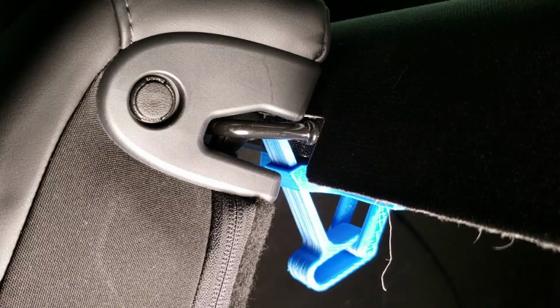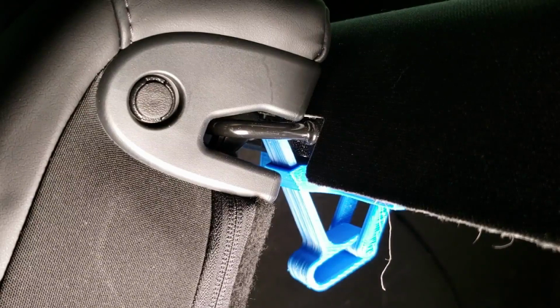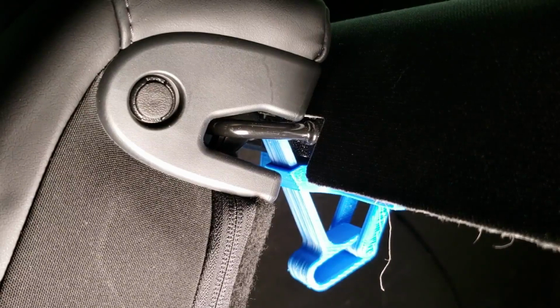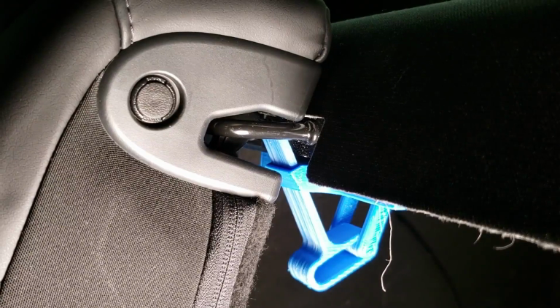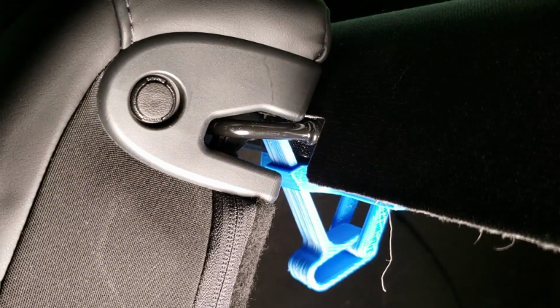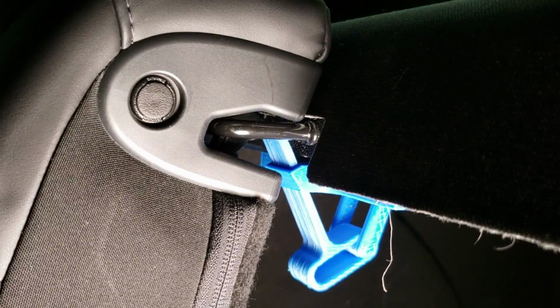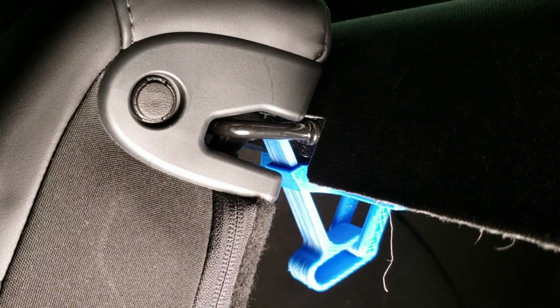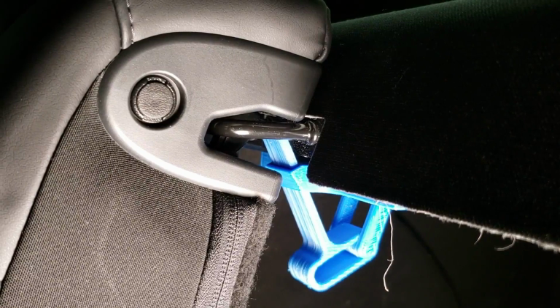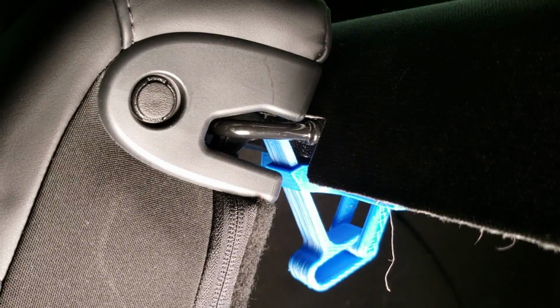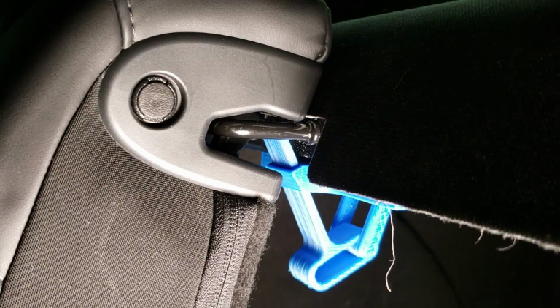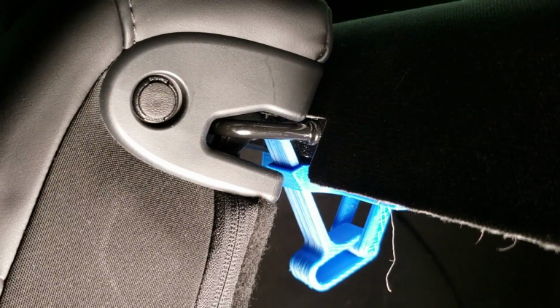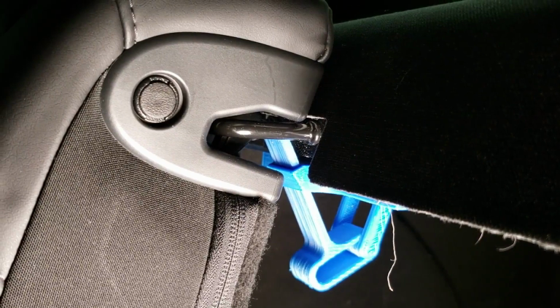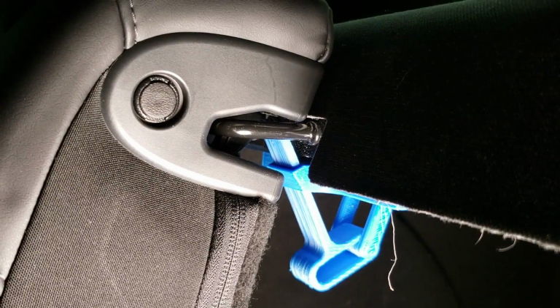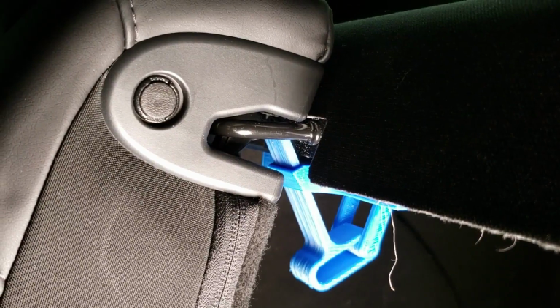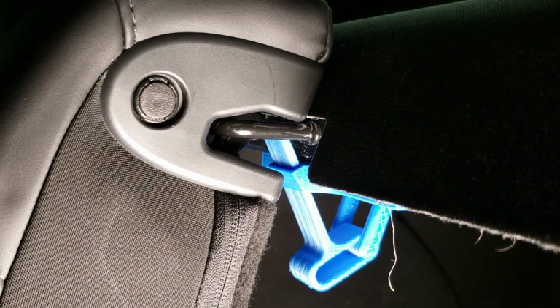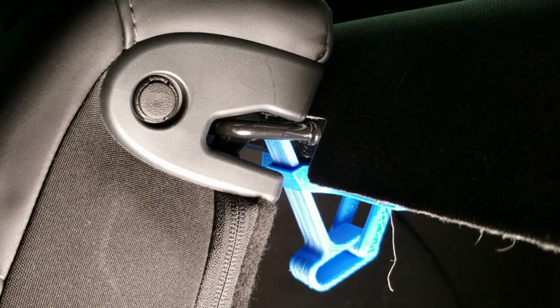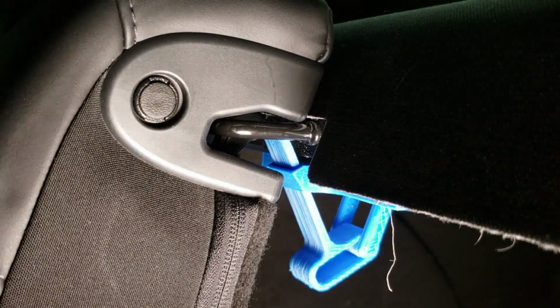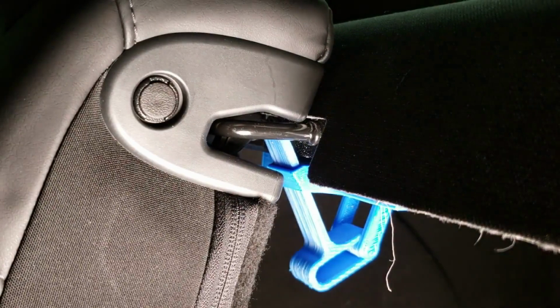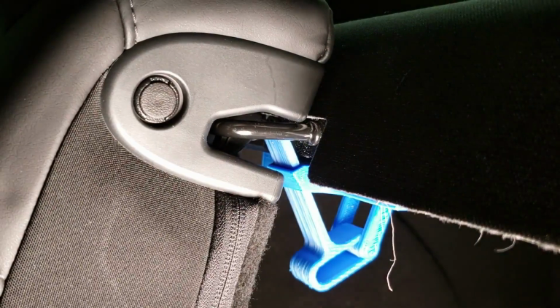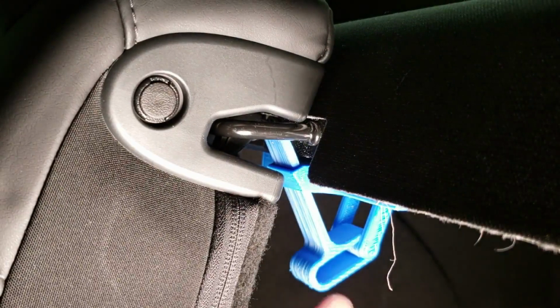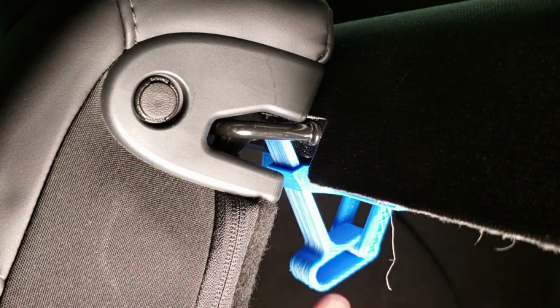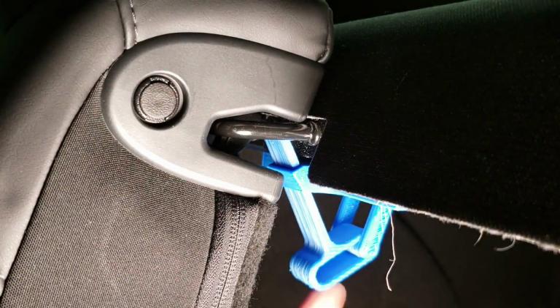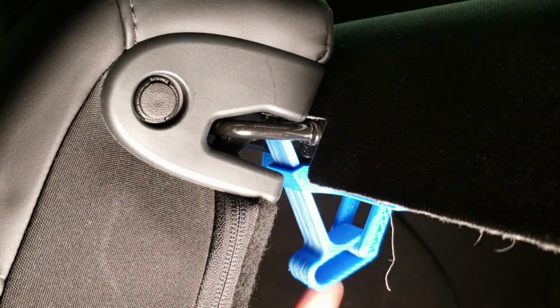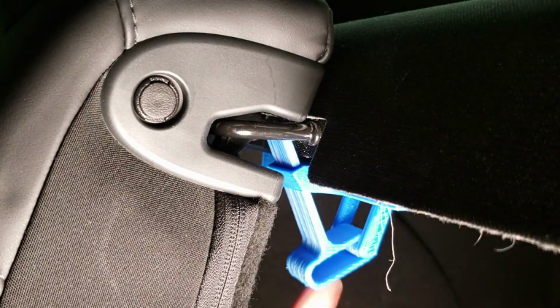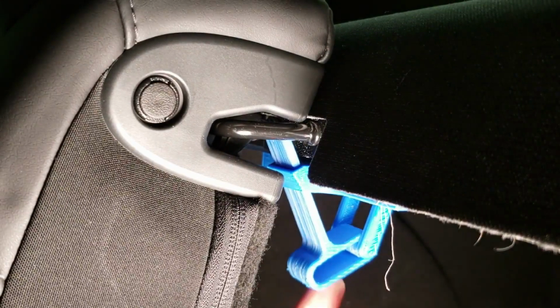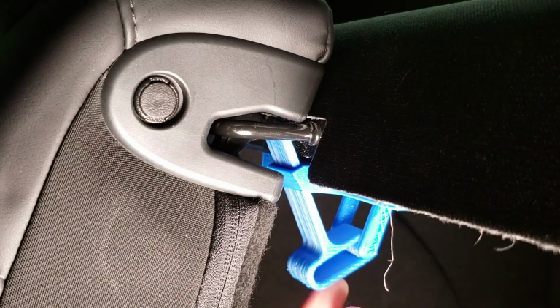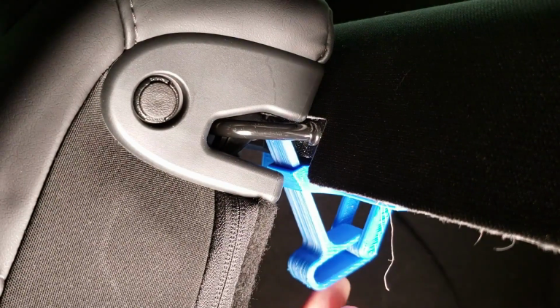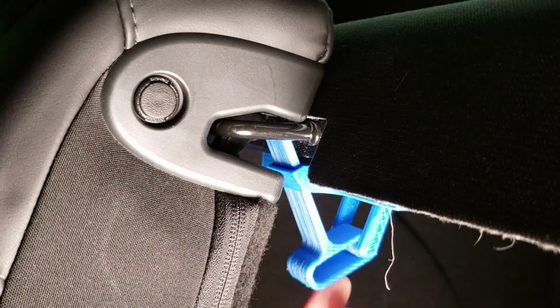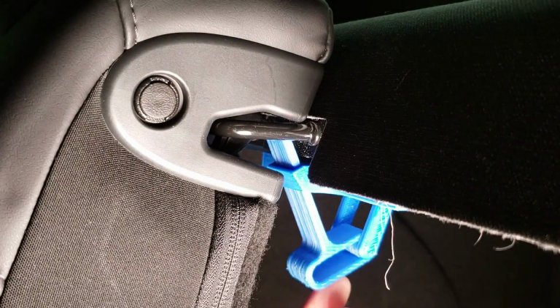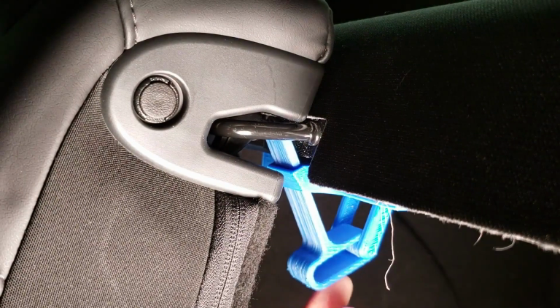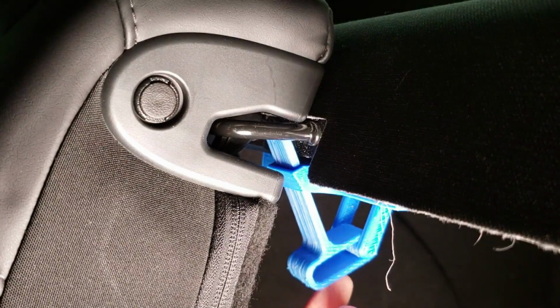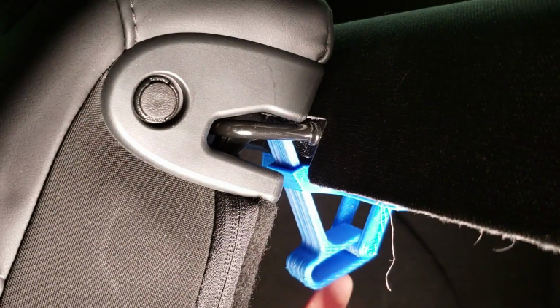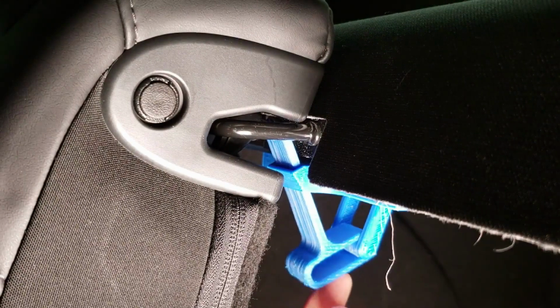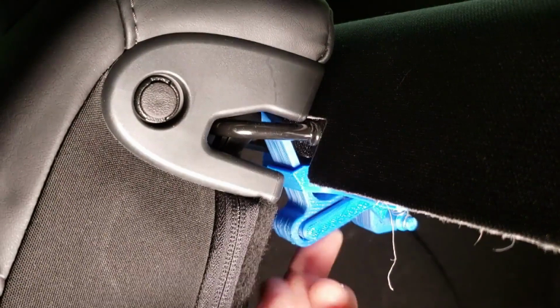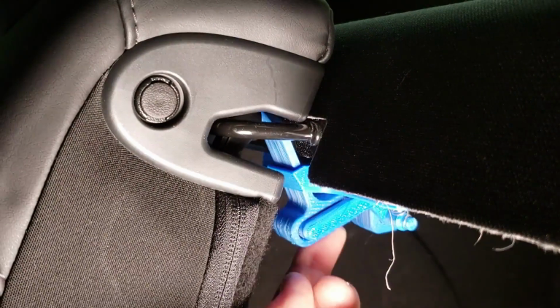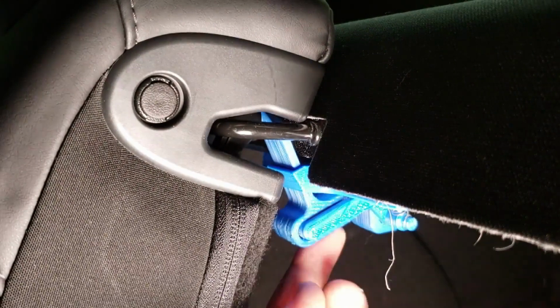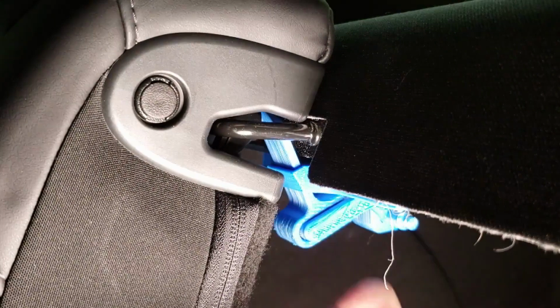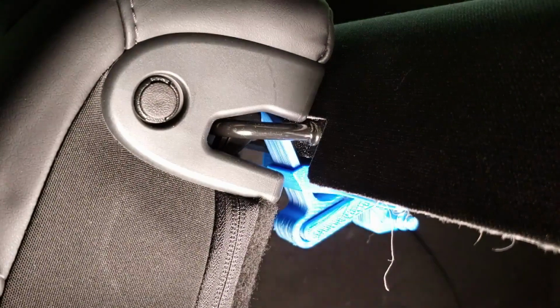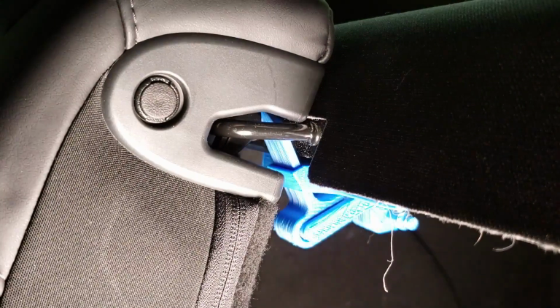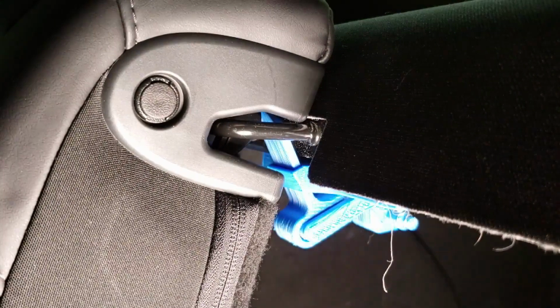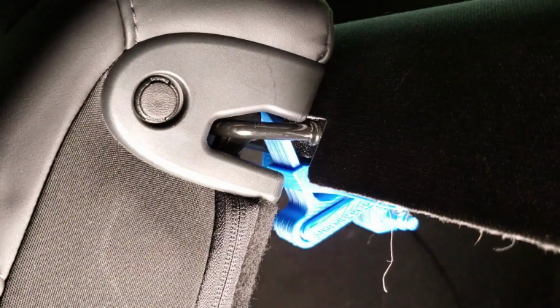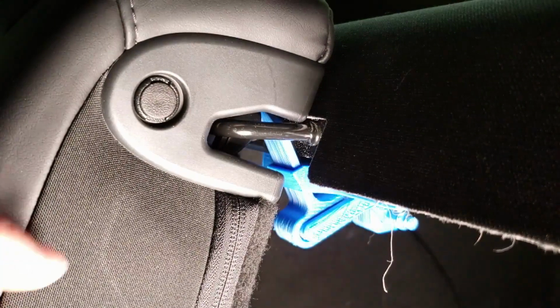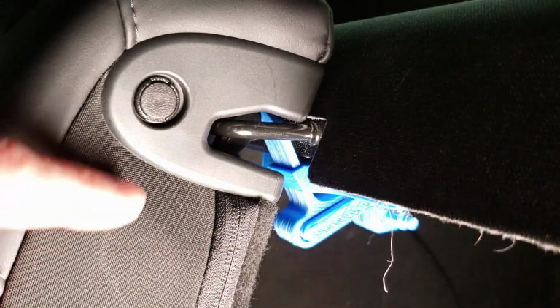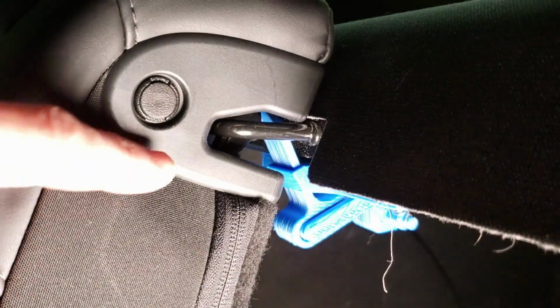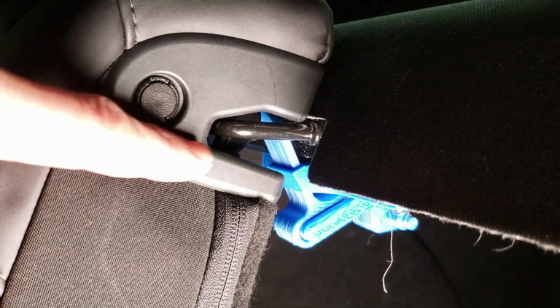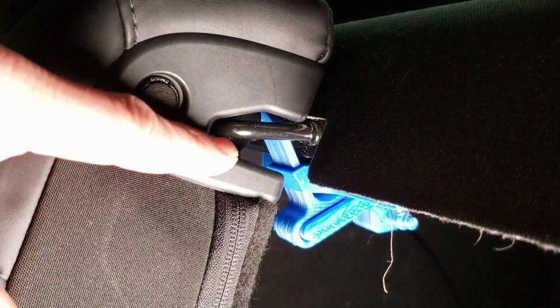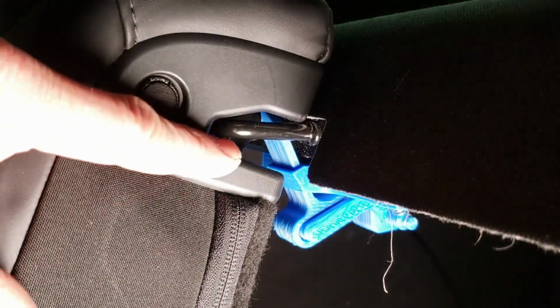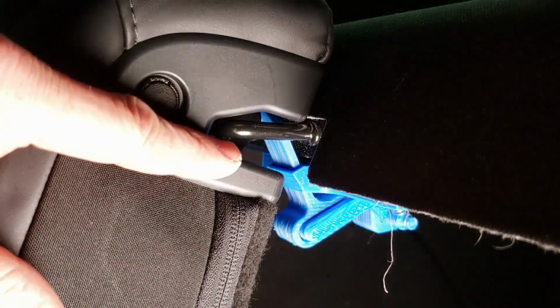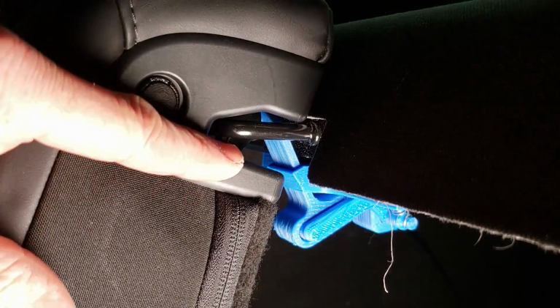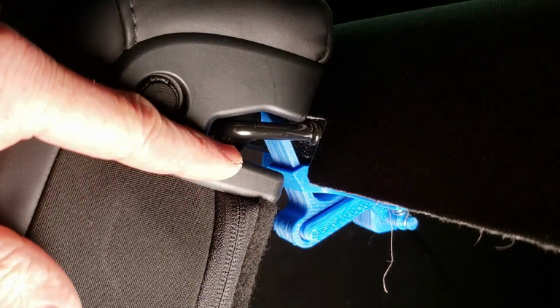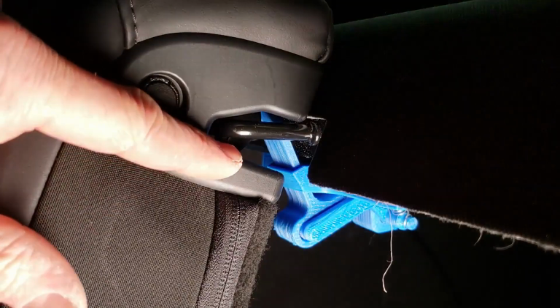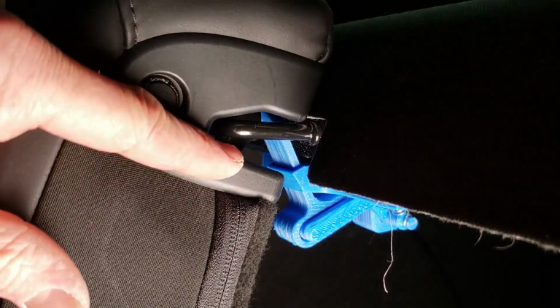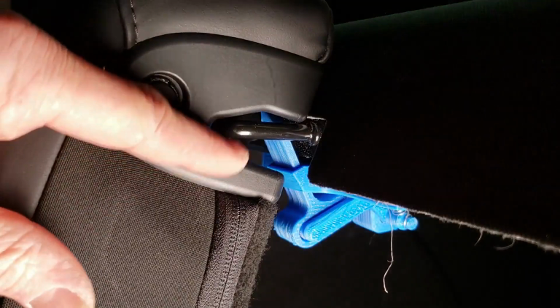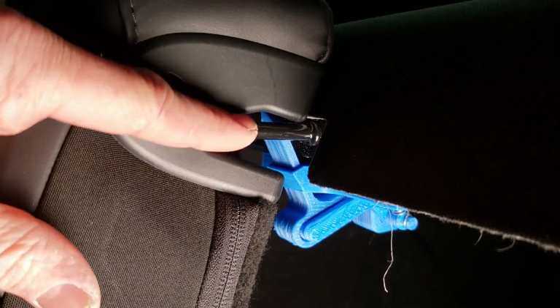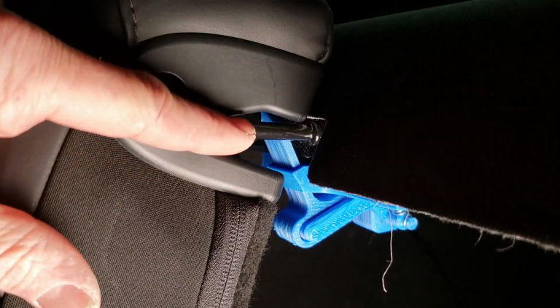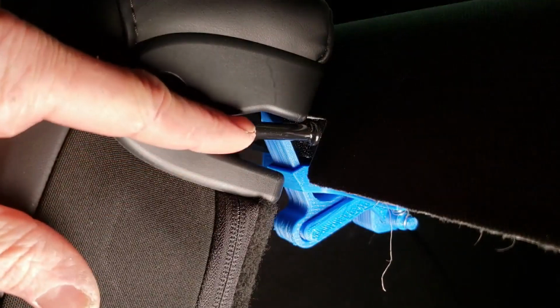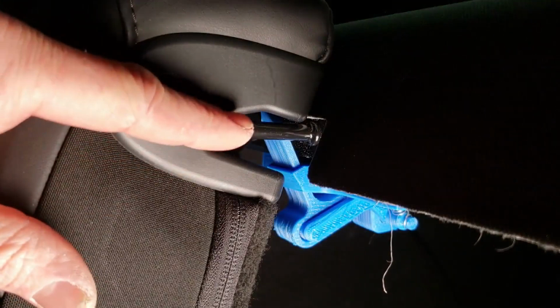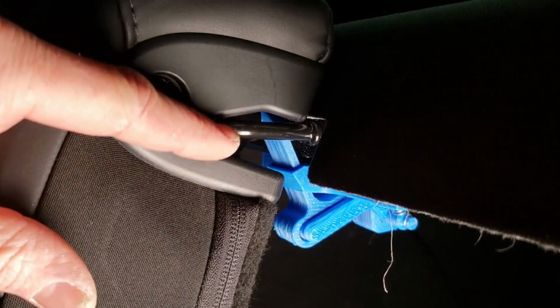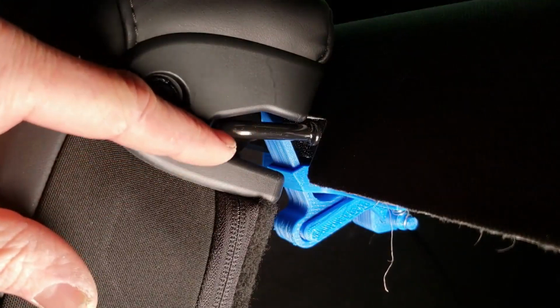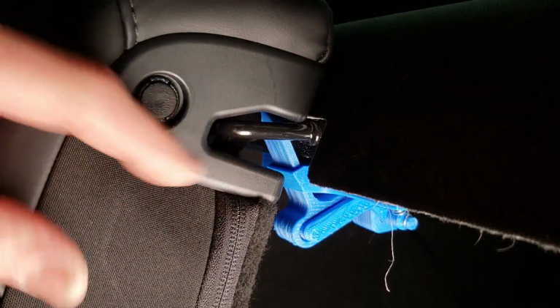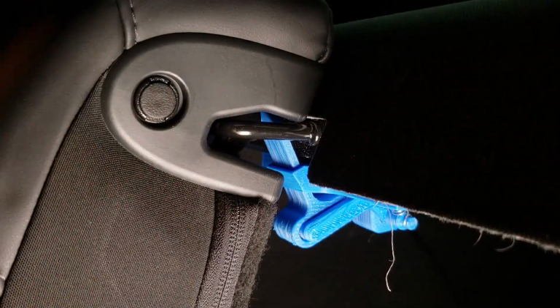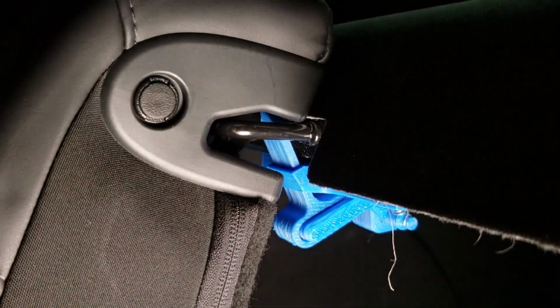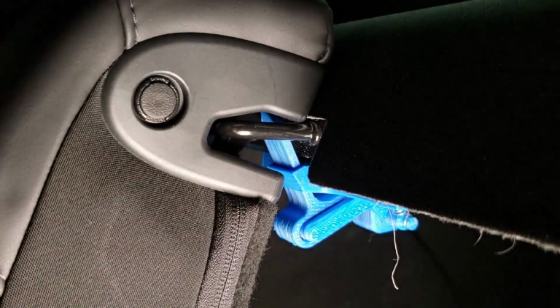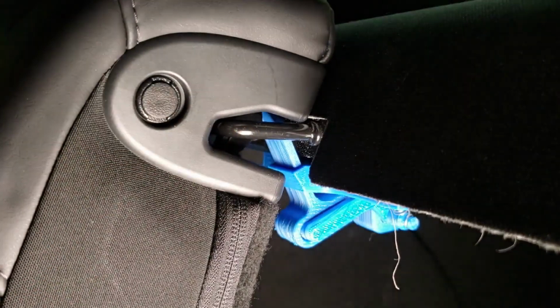Here's a close-up view of how the mechanism works. When you push this into the lock position, it prevents the latch on the car from rotating and releasing the seat.